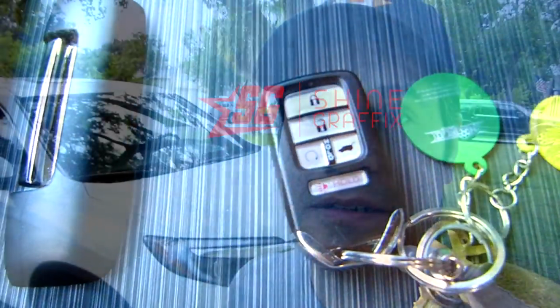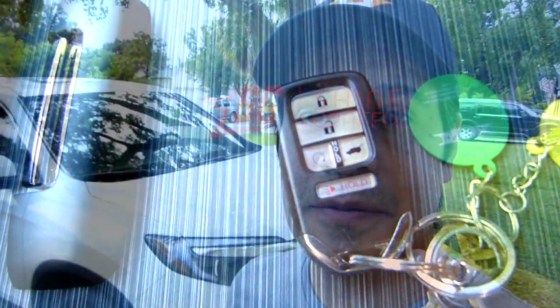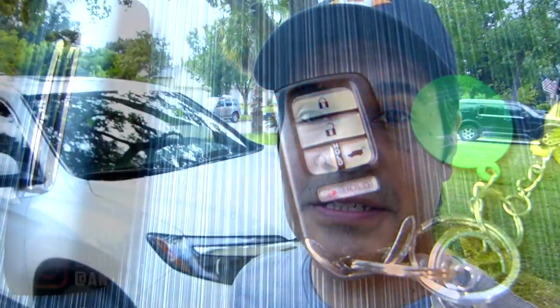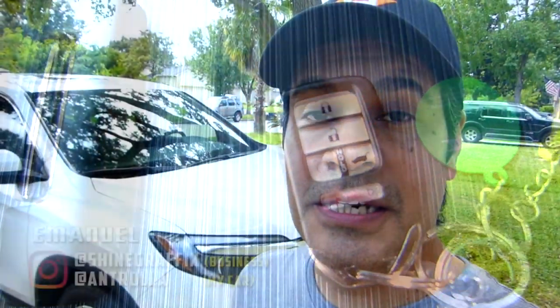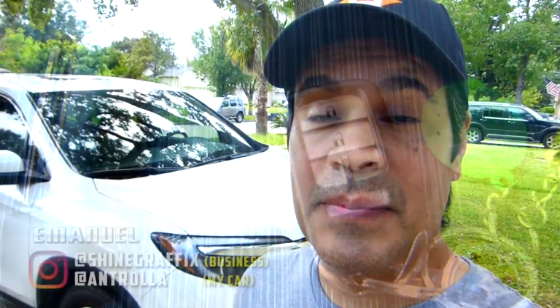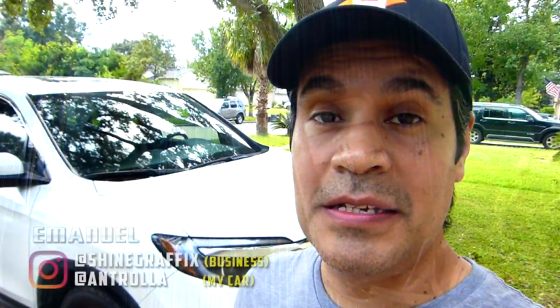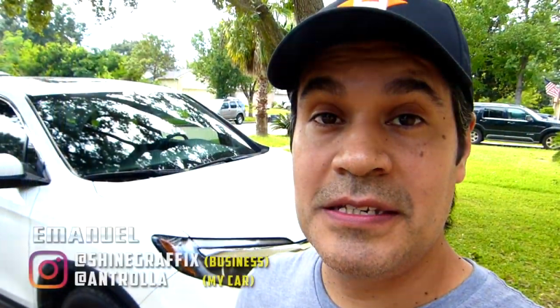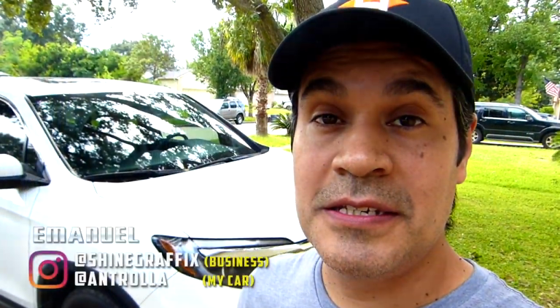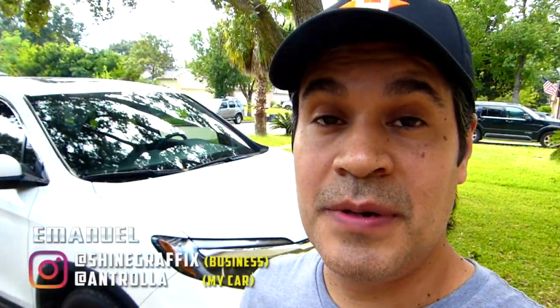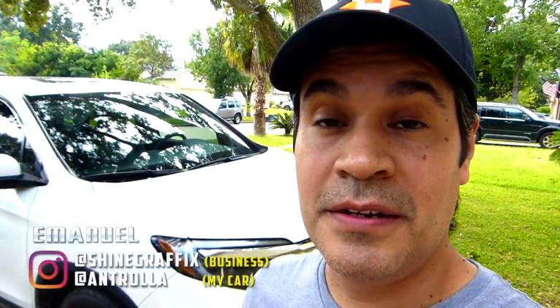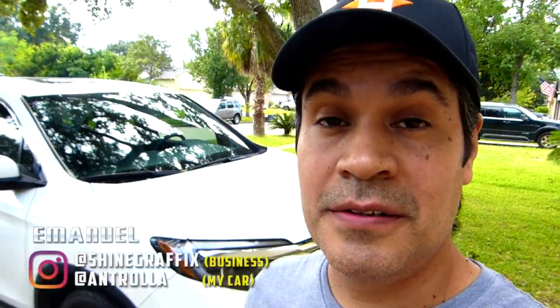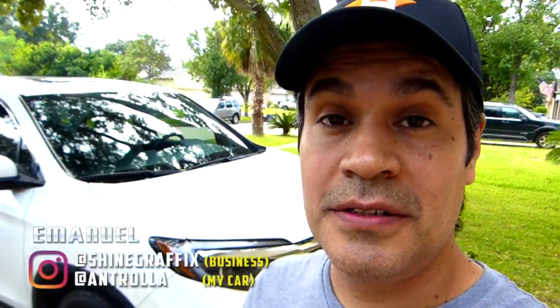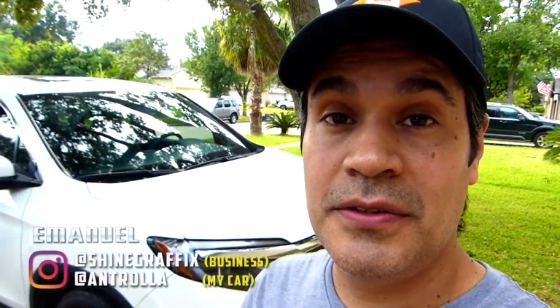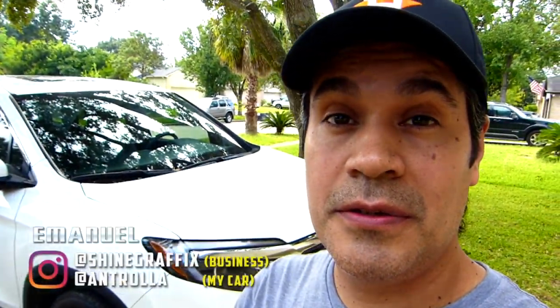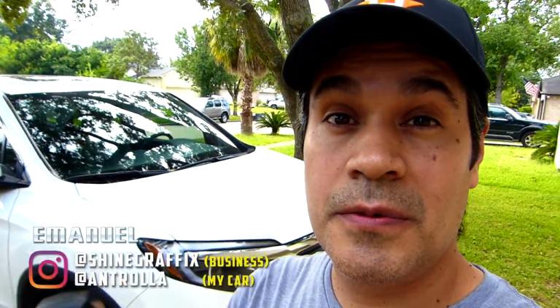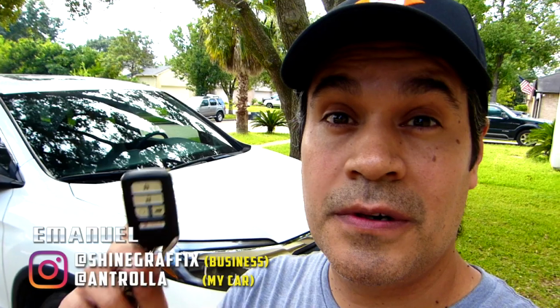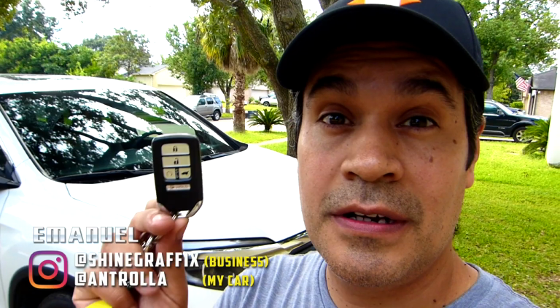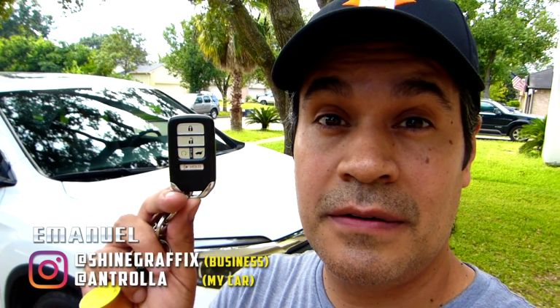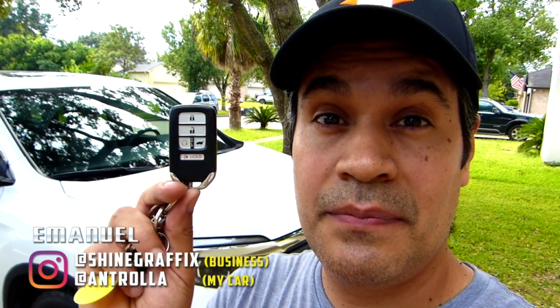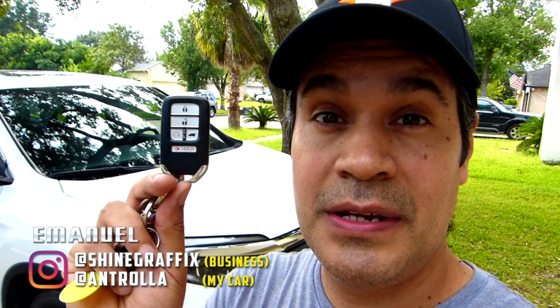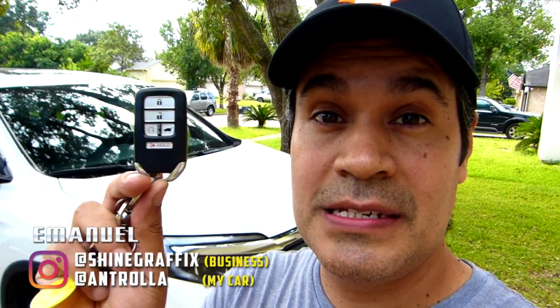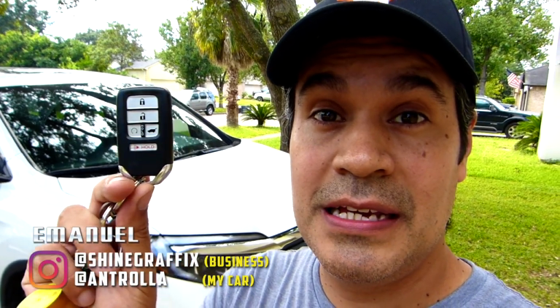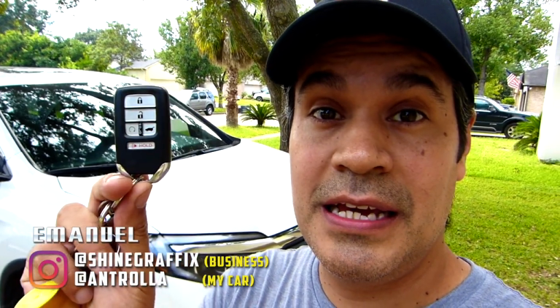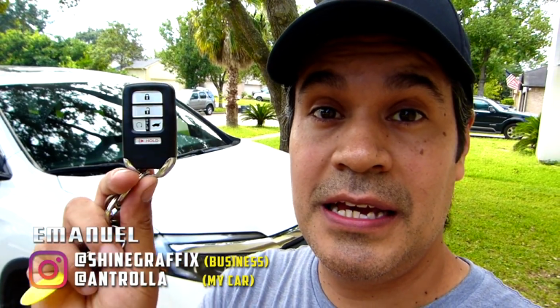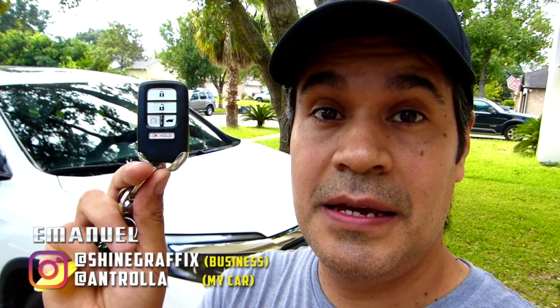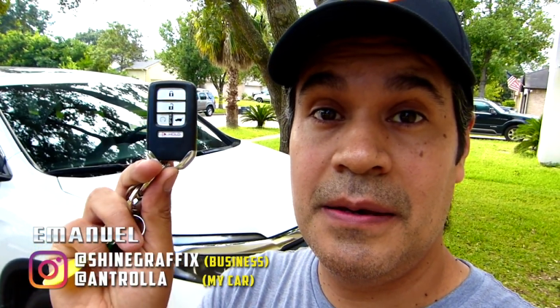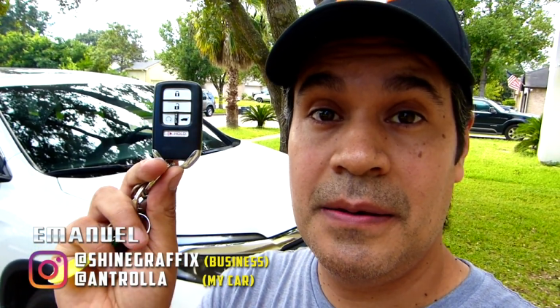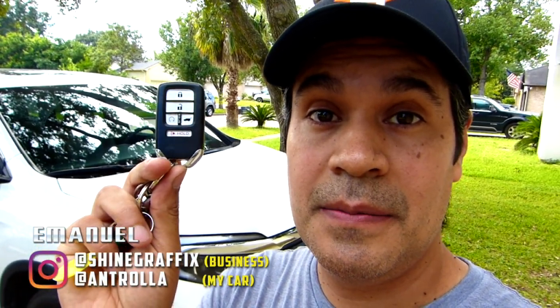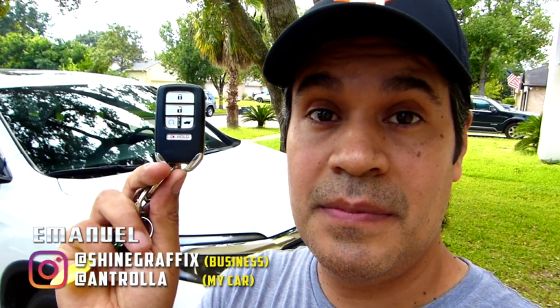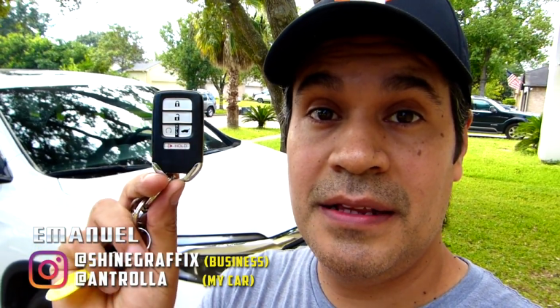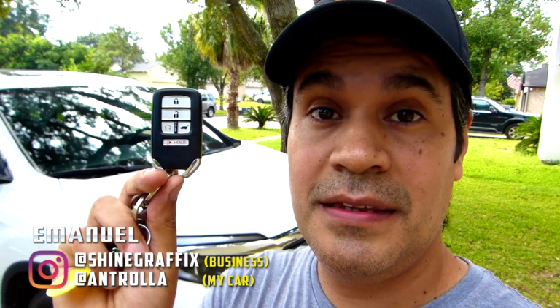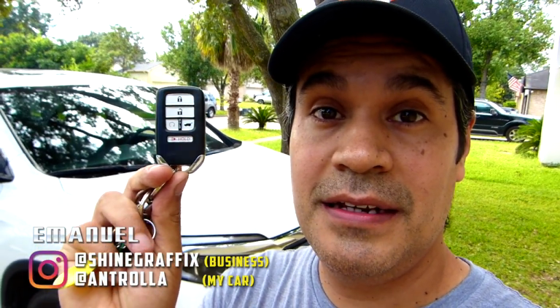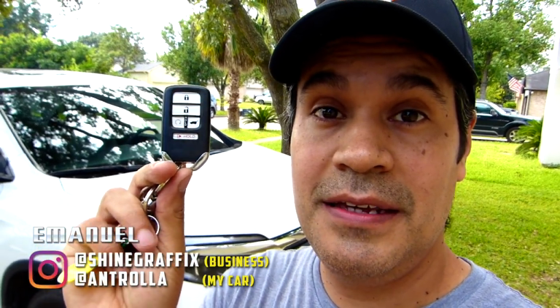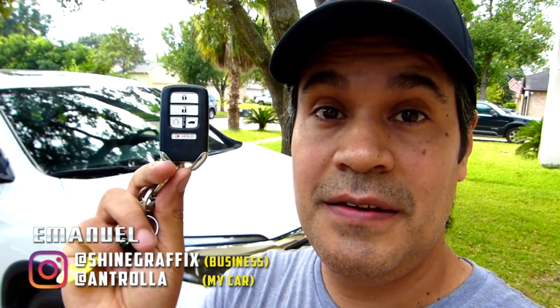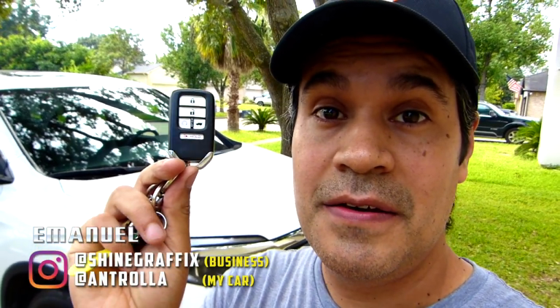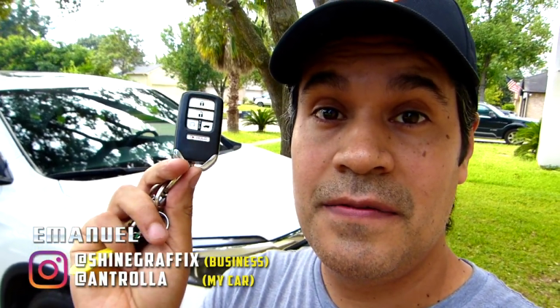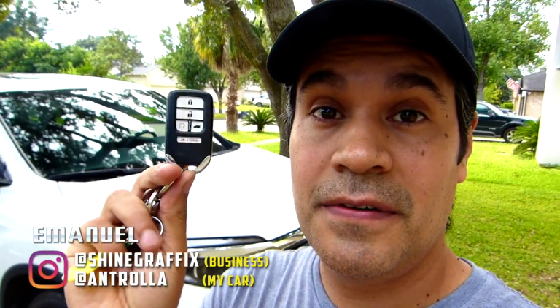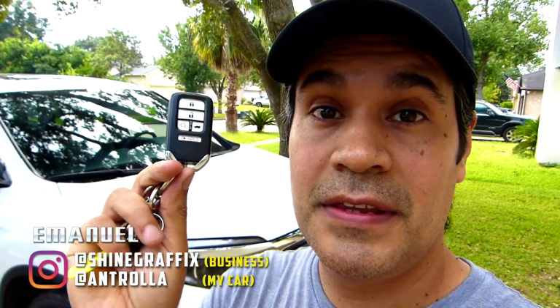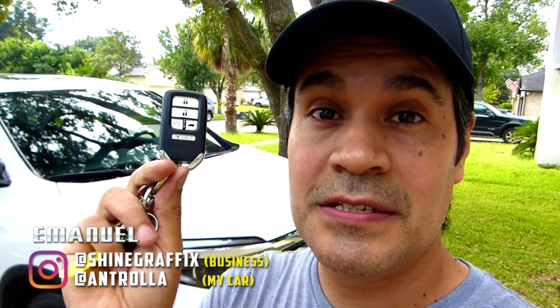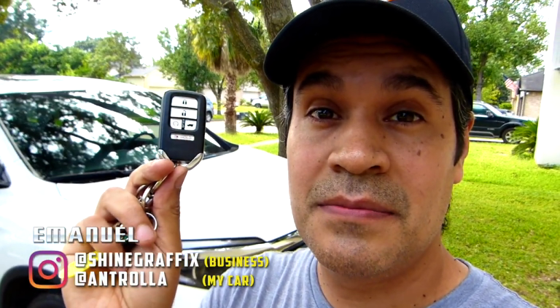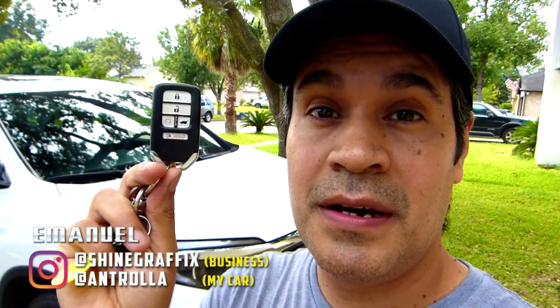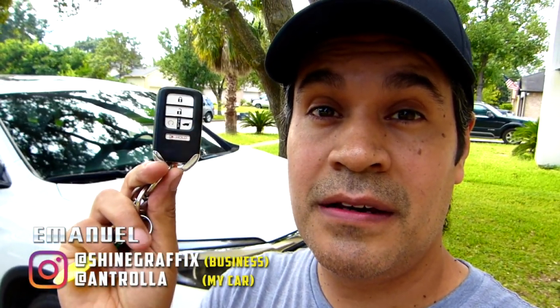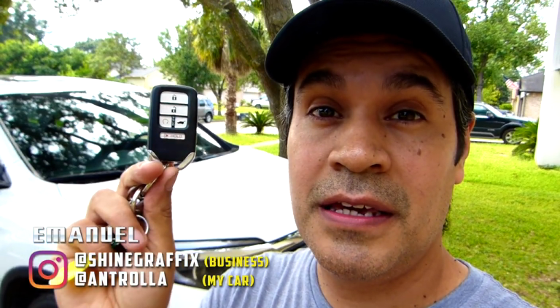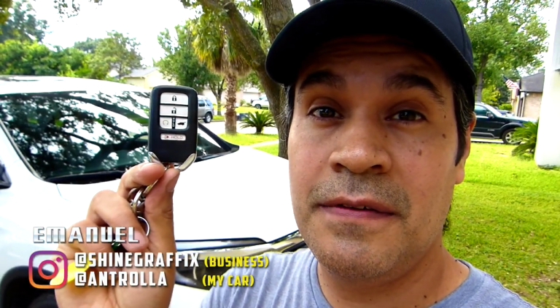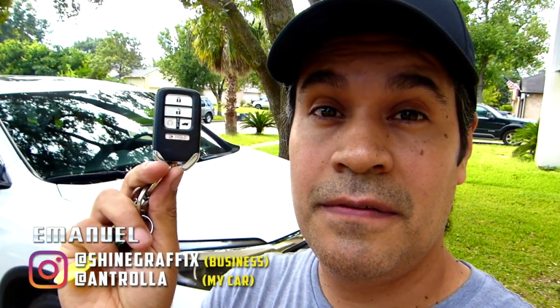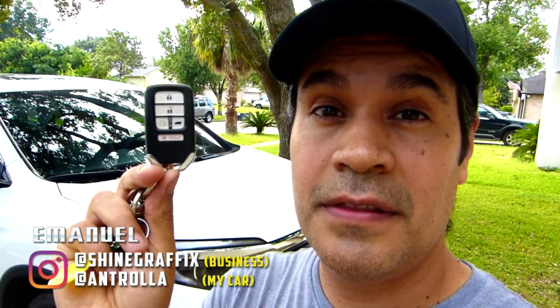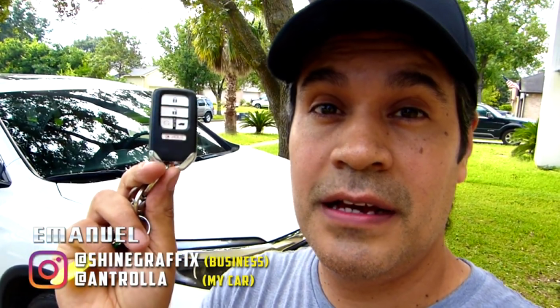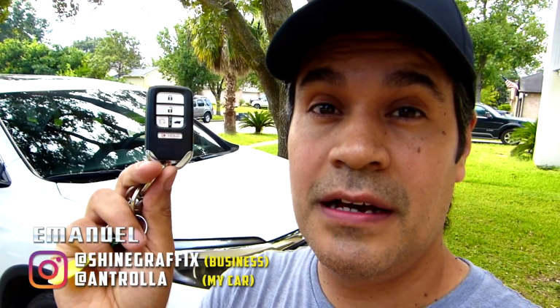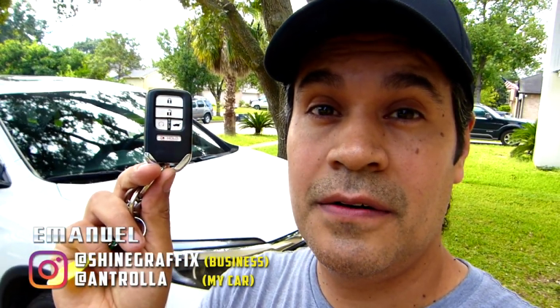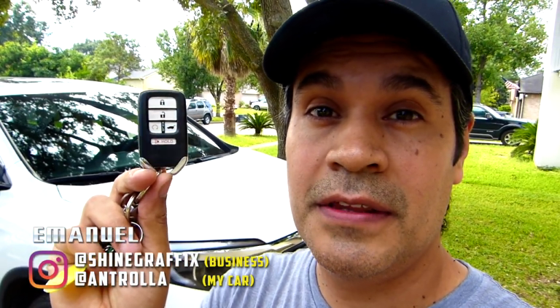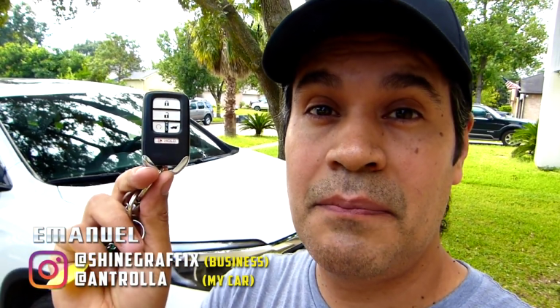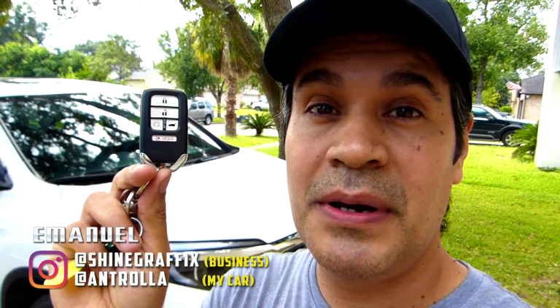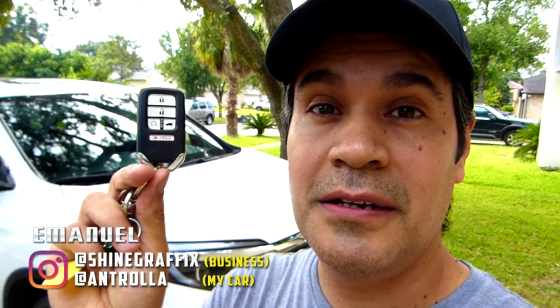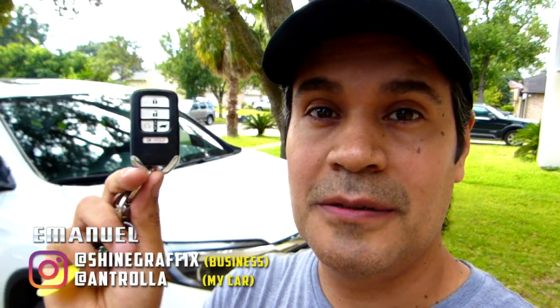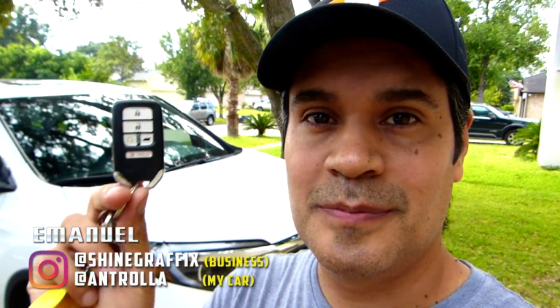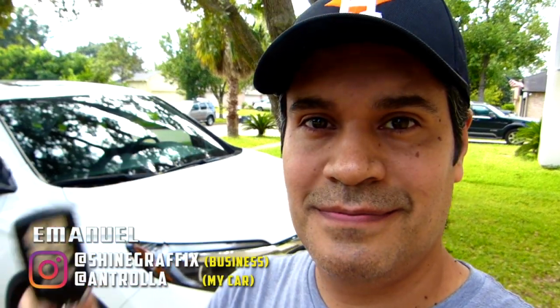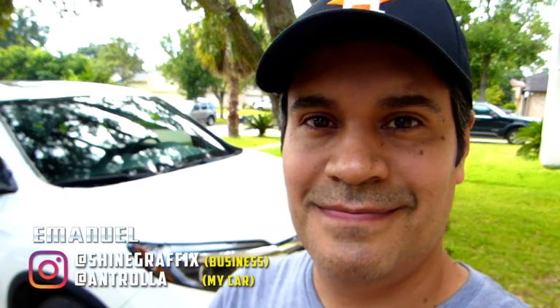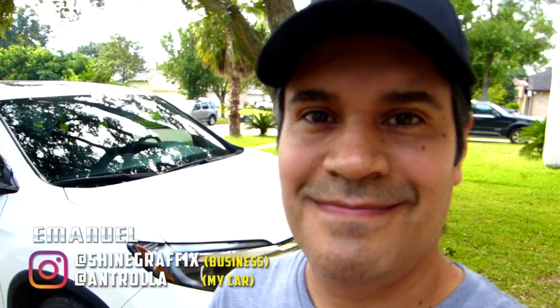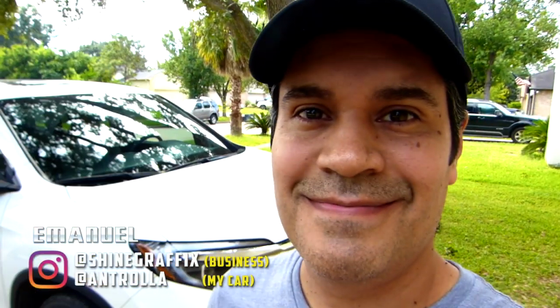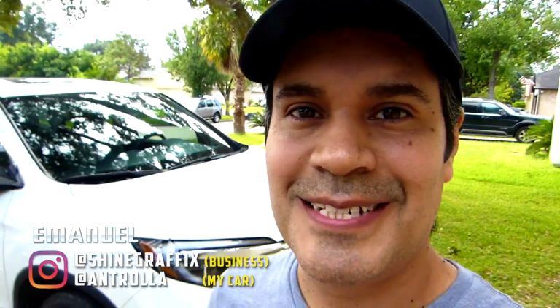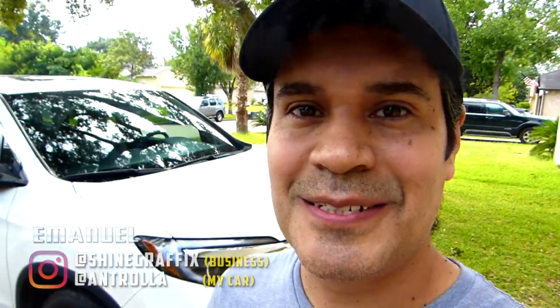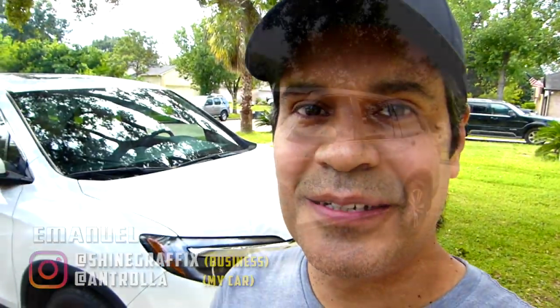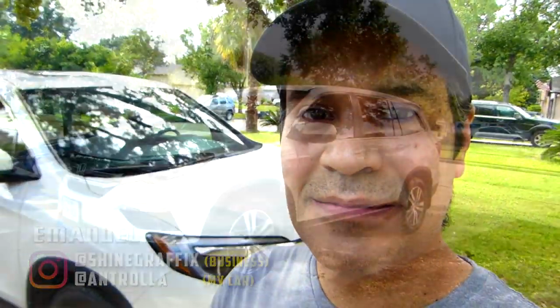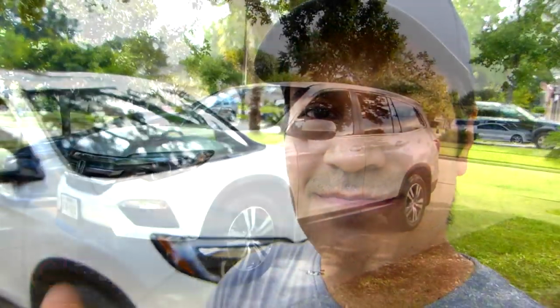What's up guys, it's Emmanuel. Today we're going to replace the battery for the smart key for the Honda Pilot. Let's do it.